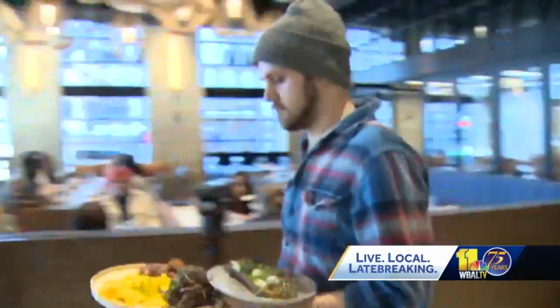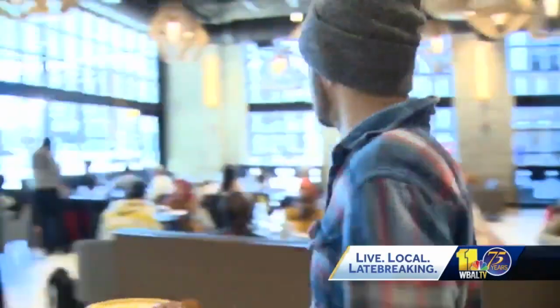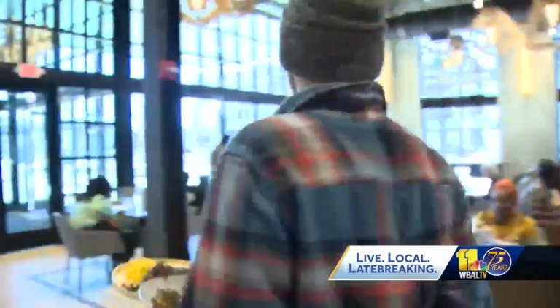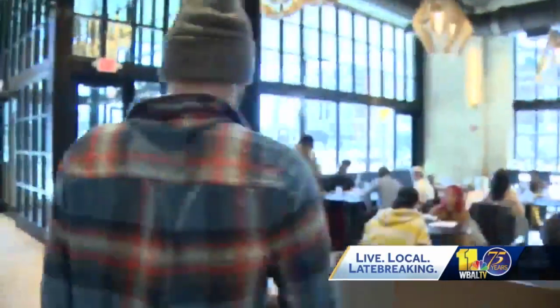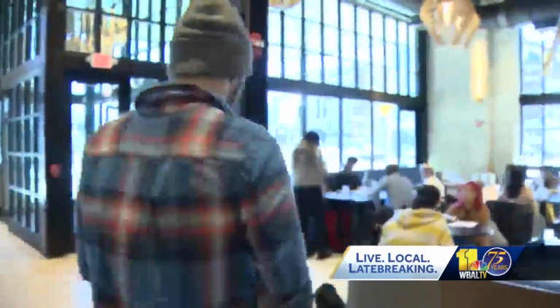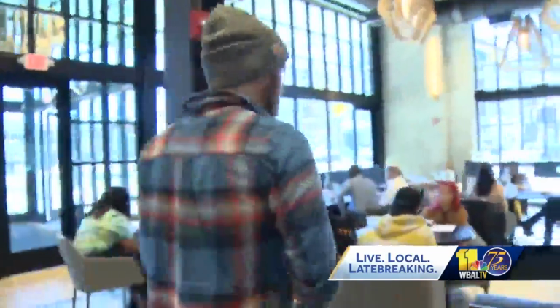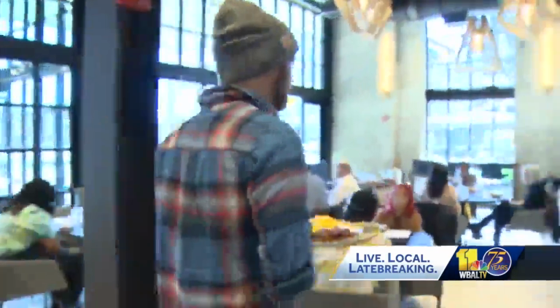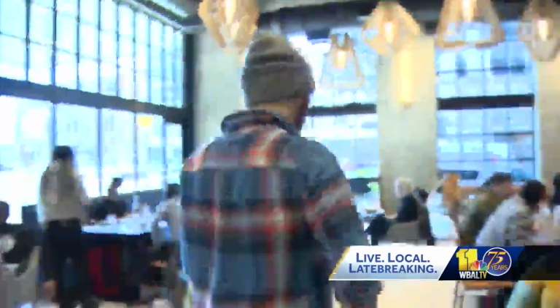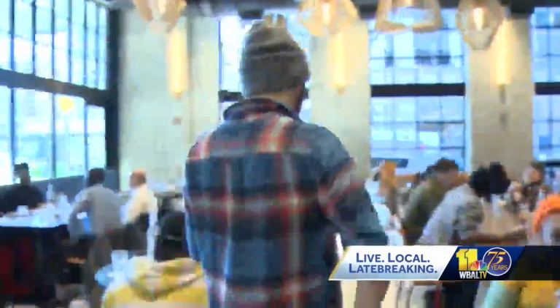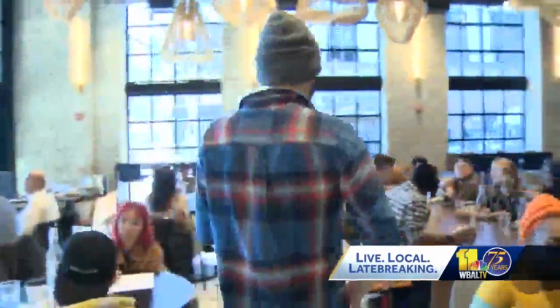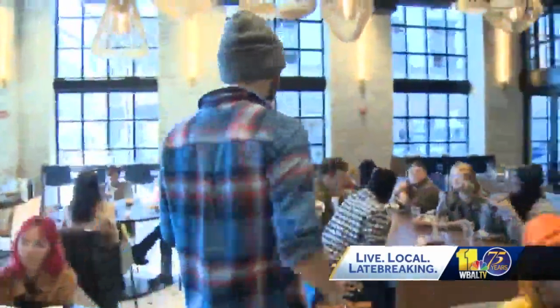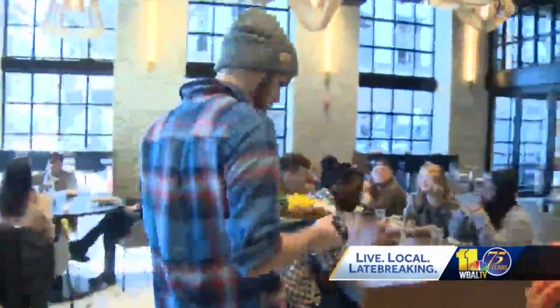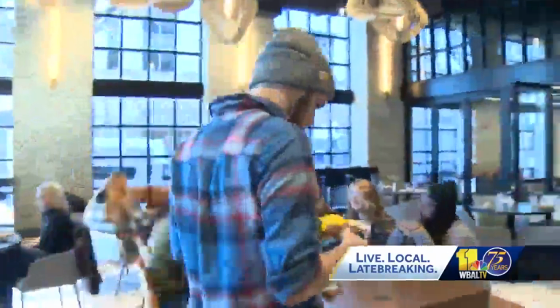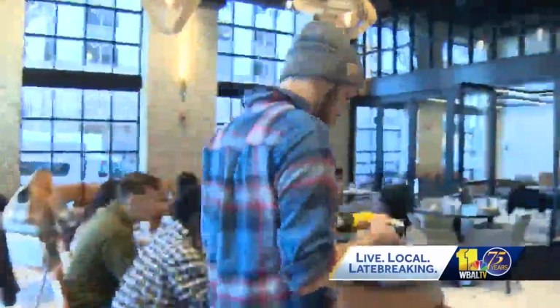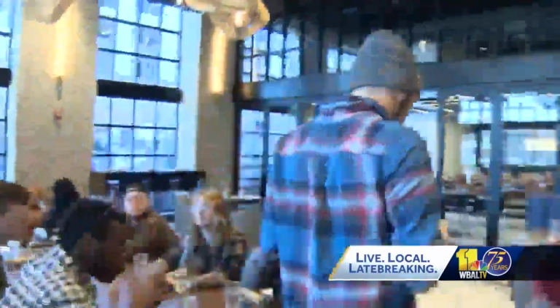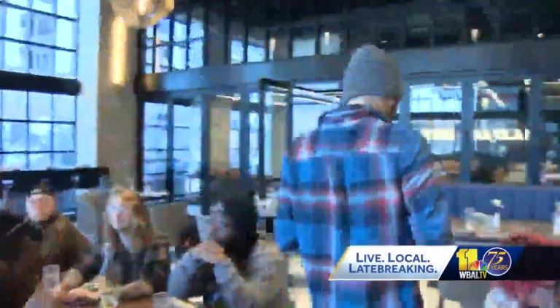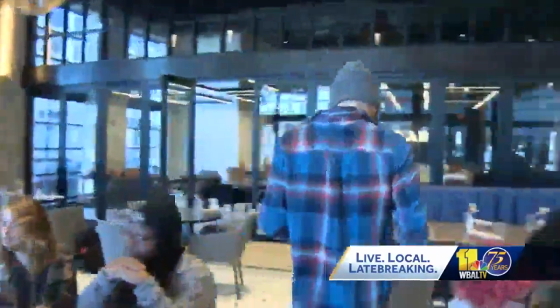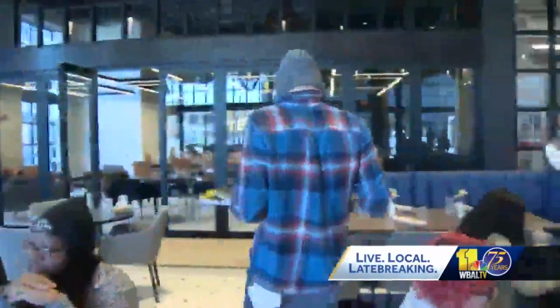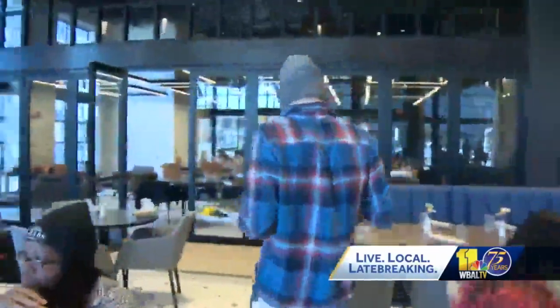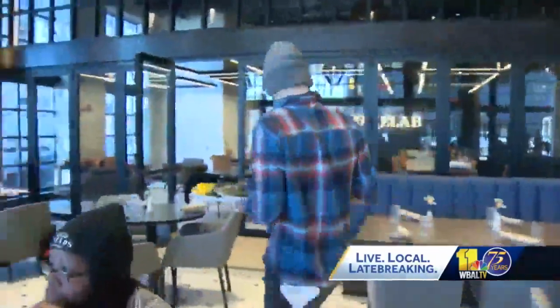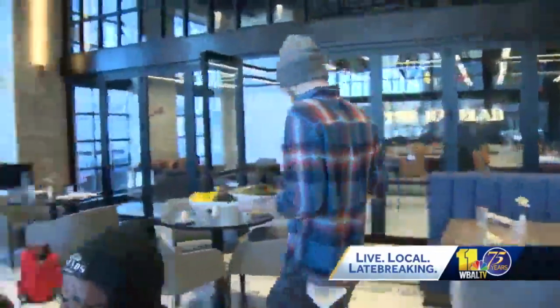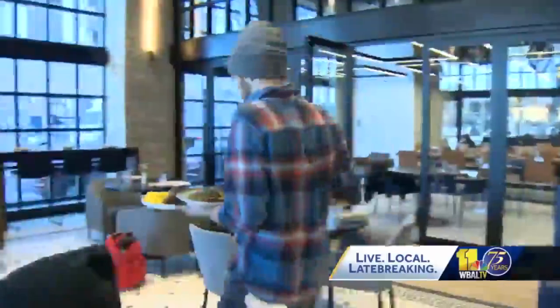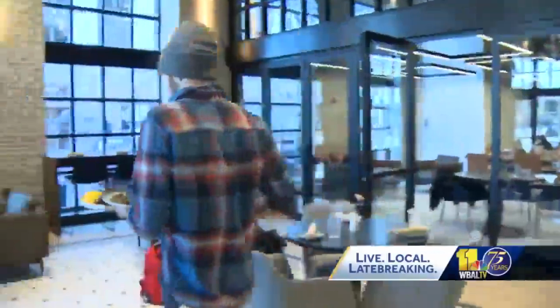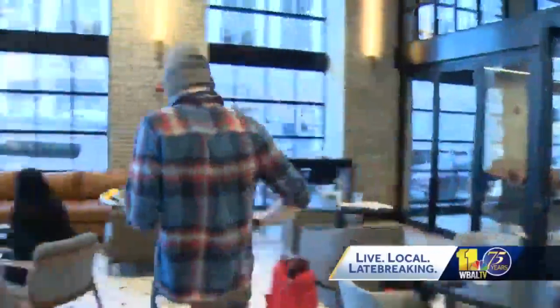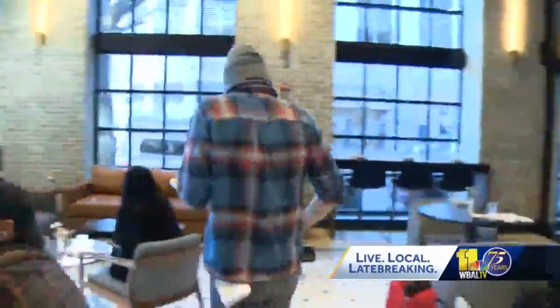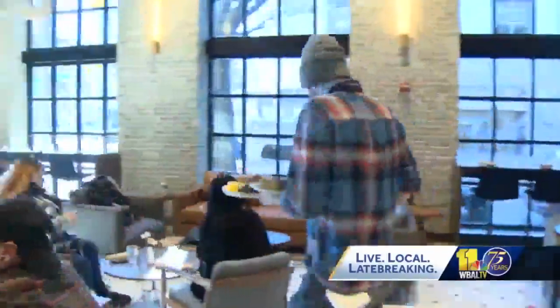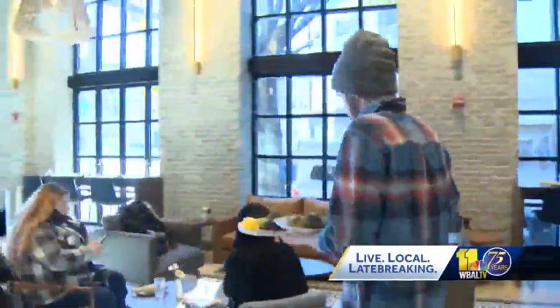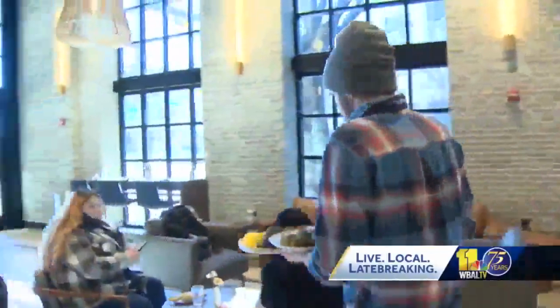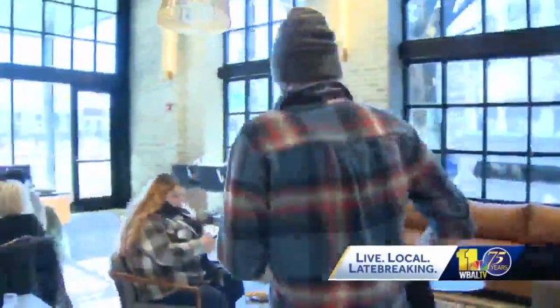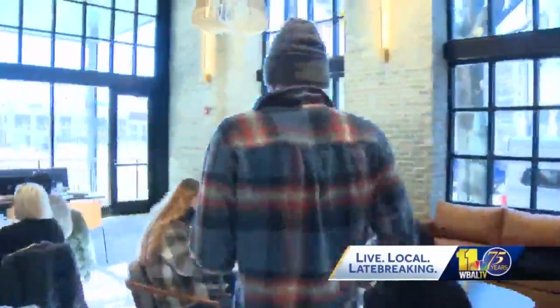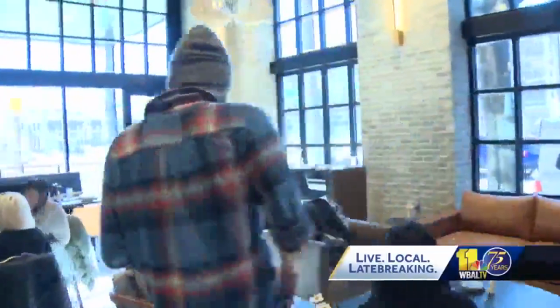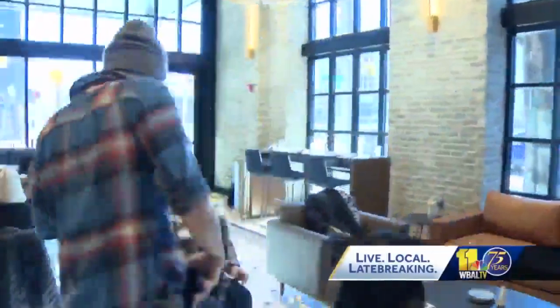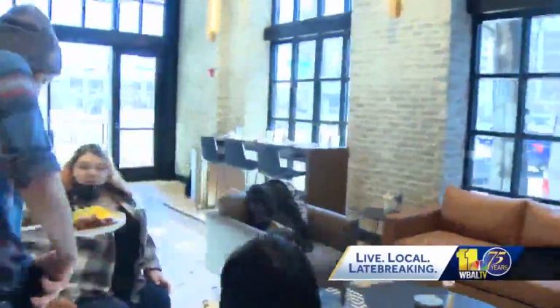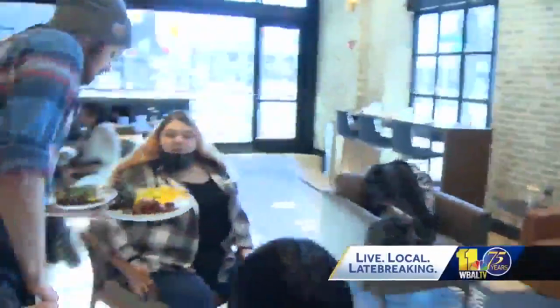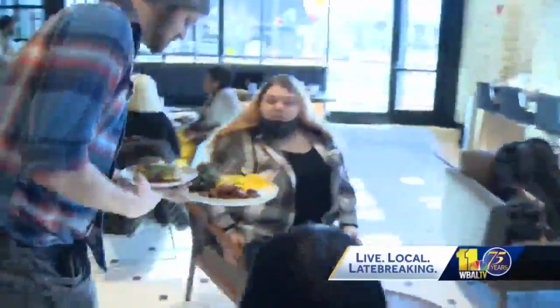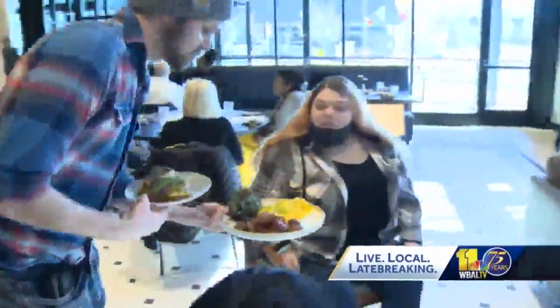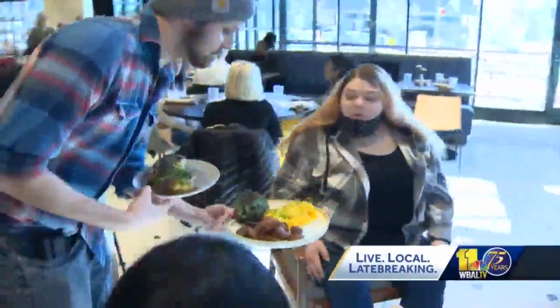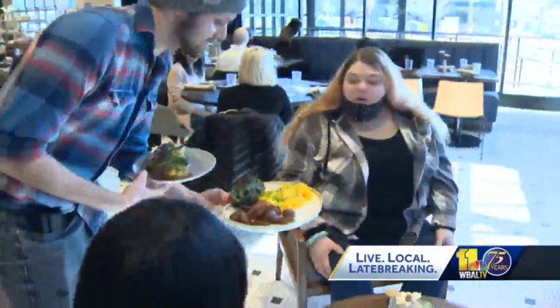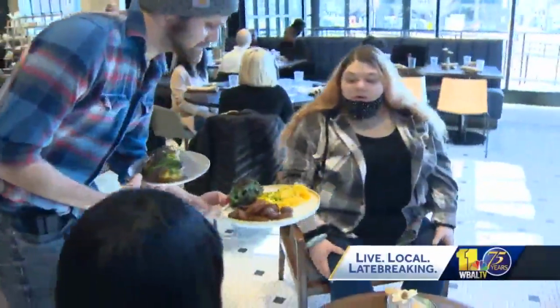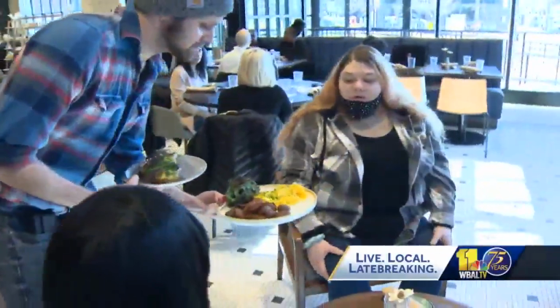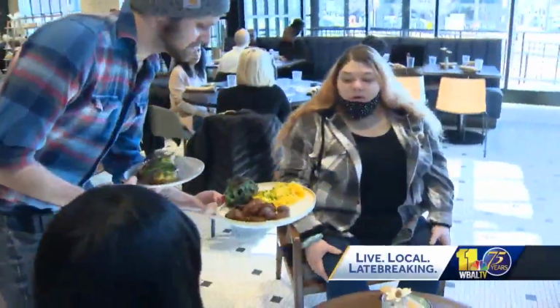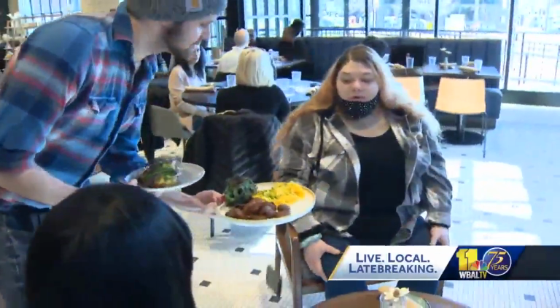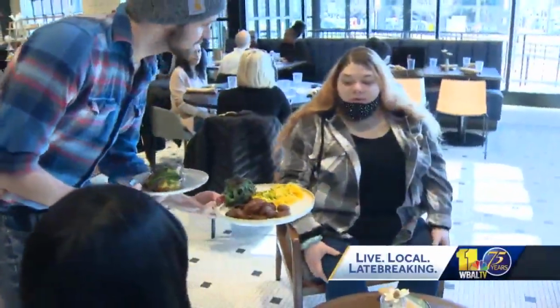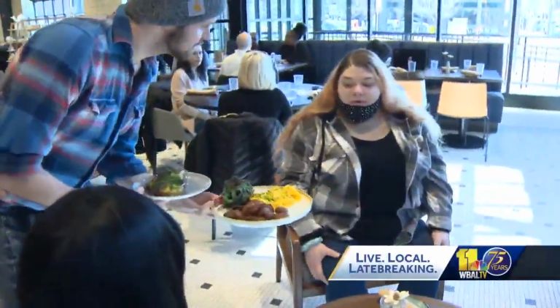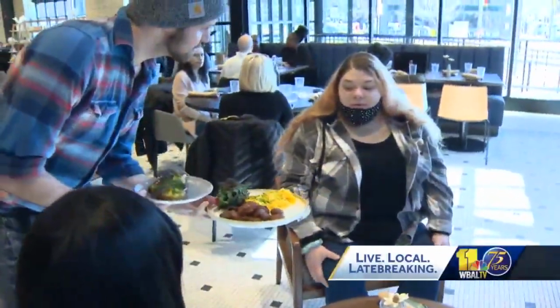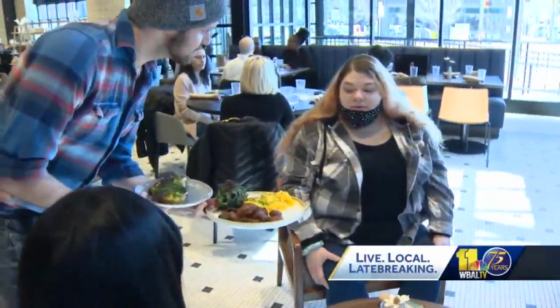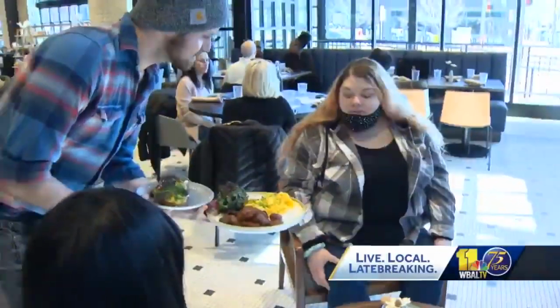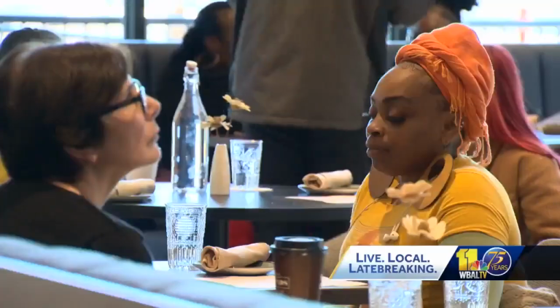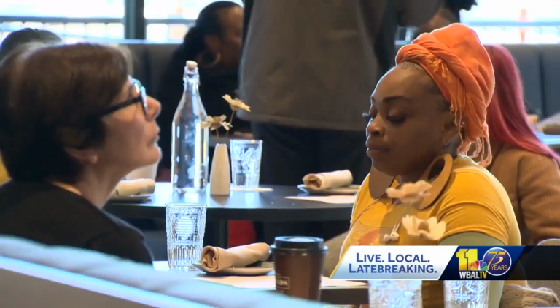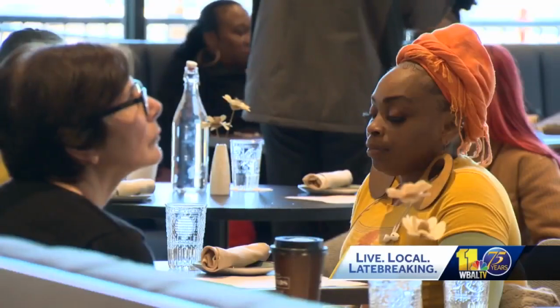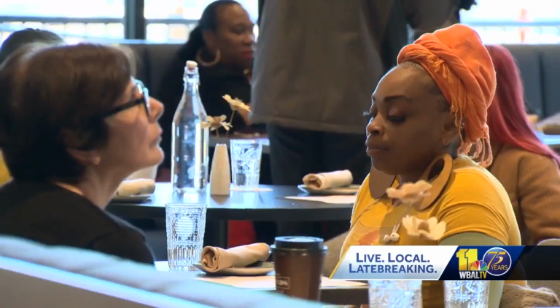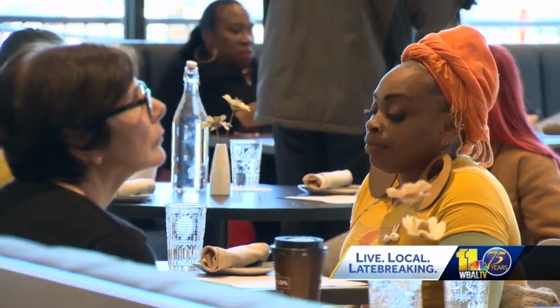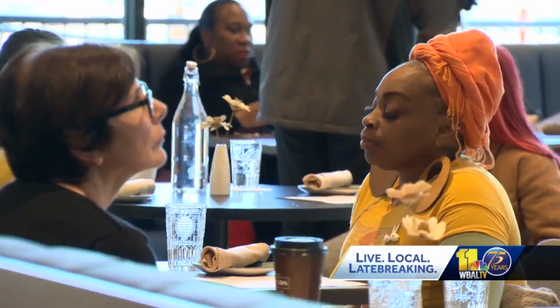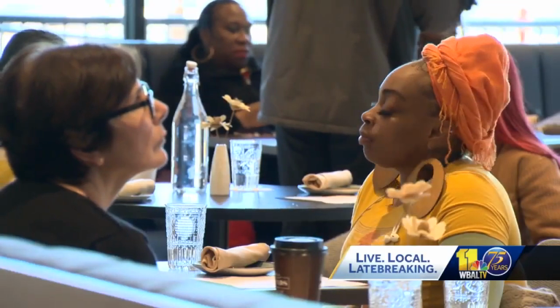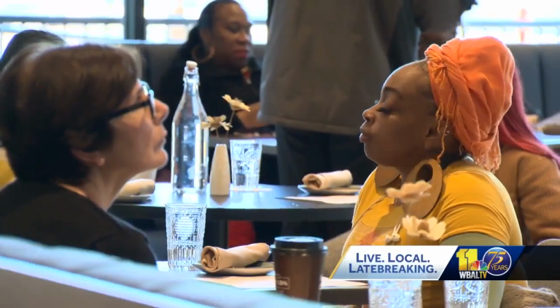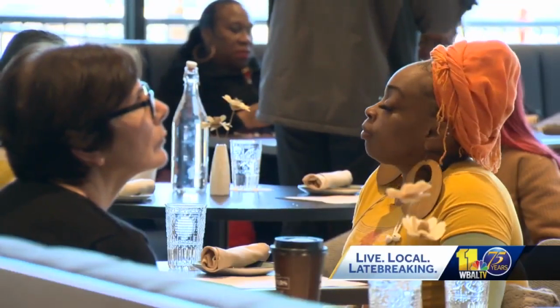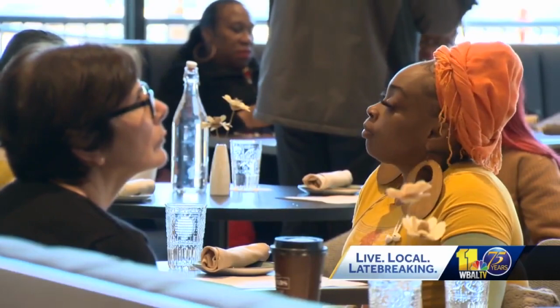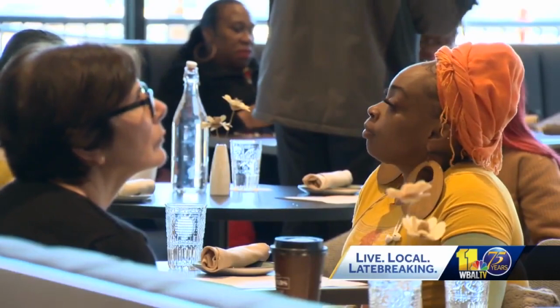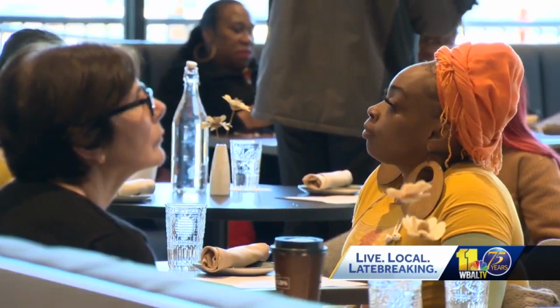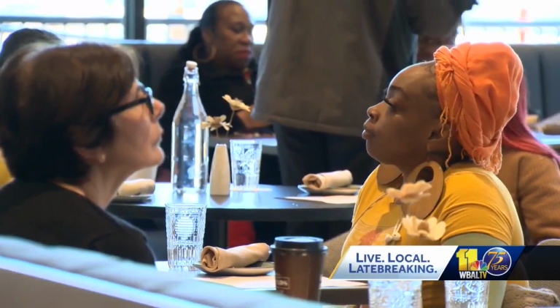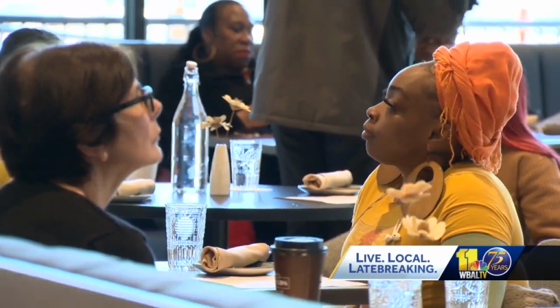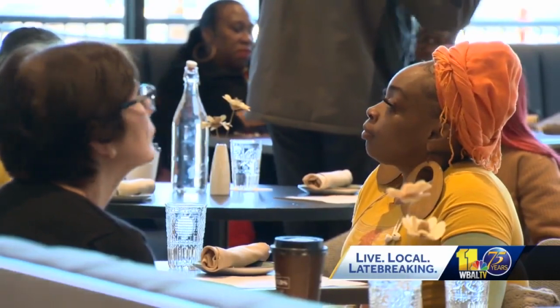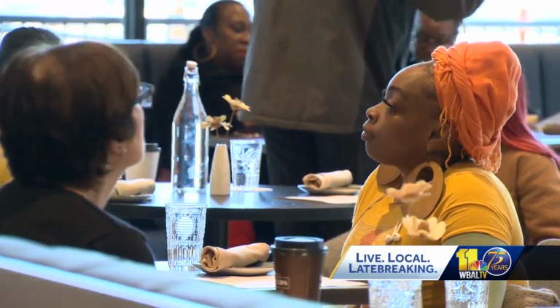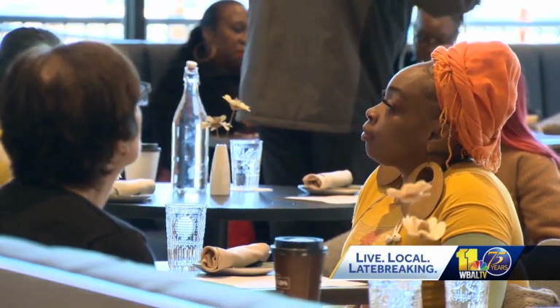You'll taste seasonal flavors in the breakfast, lunch, and soon-to-be dinner menu options. The business is huge but welcoming.